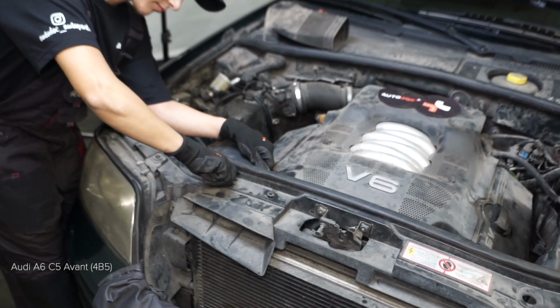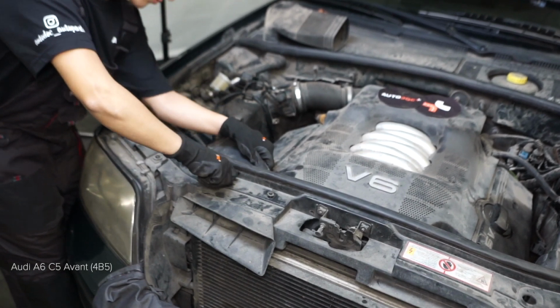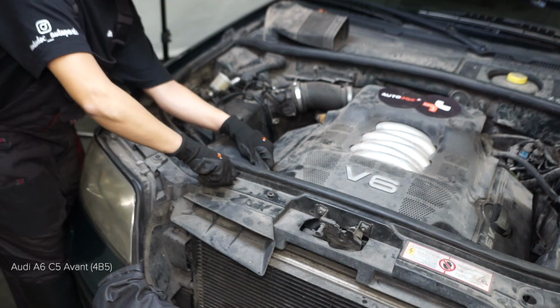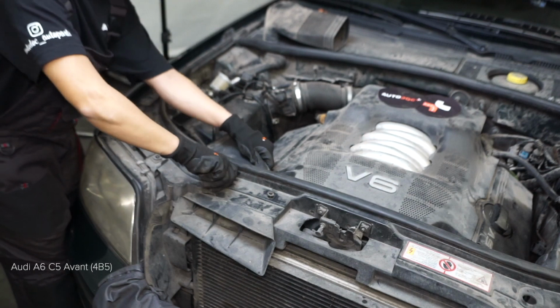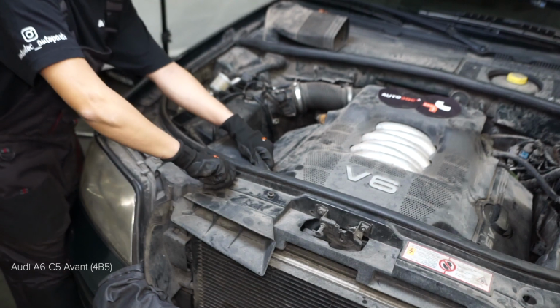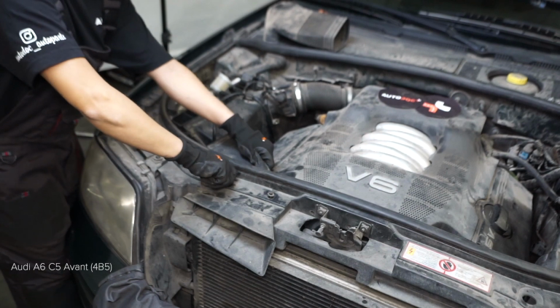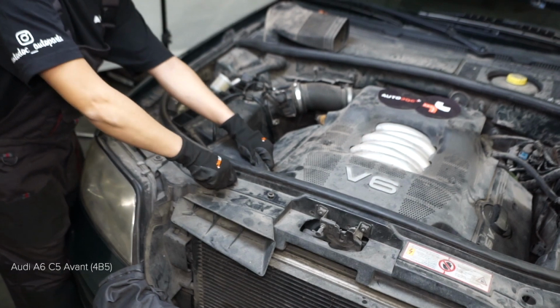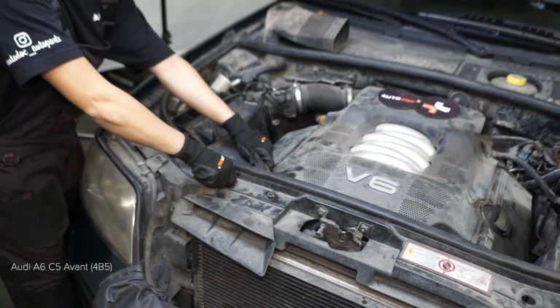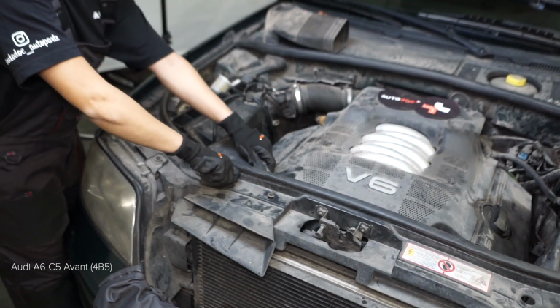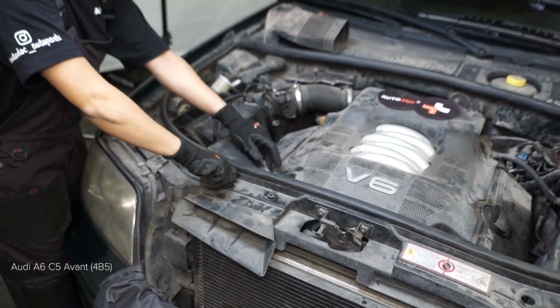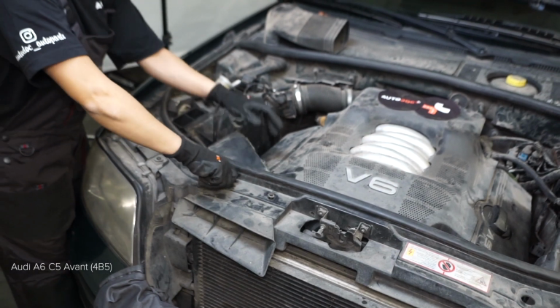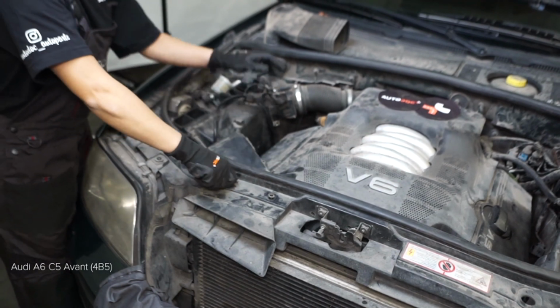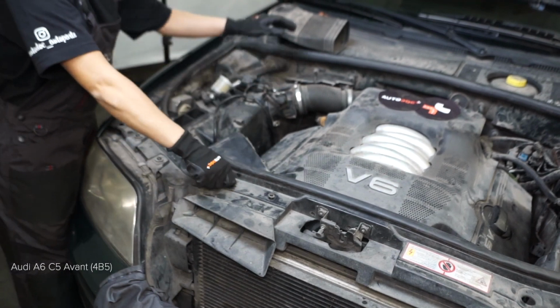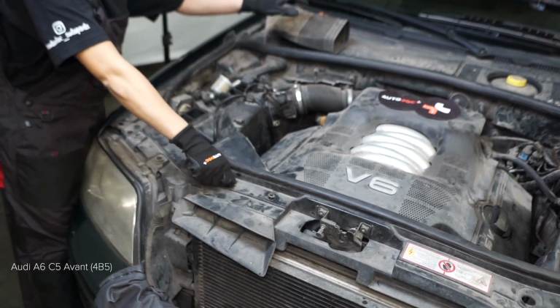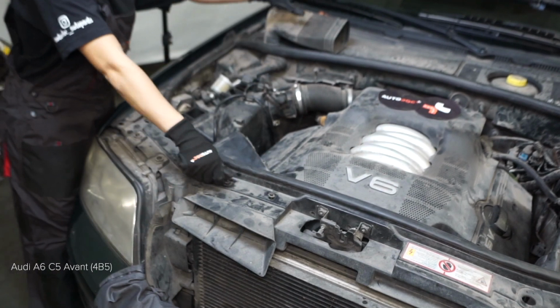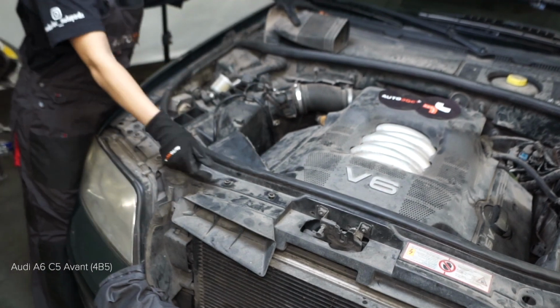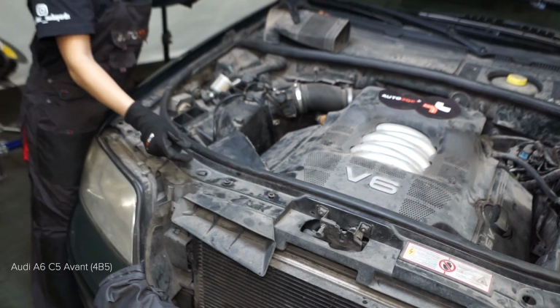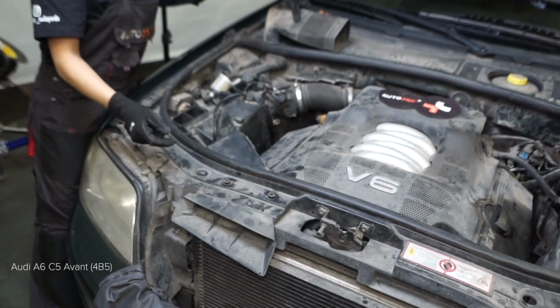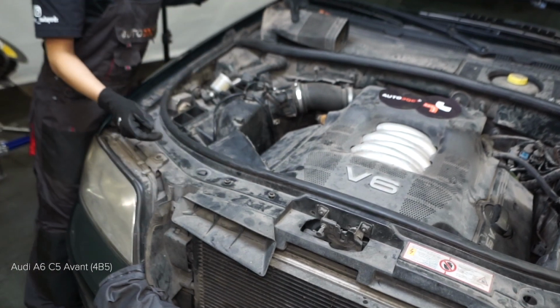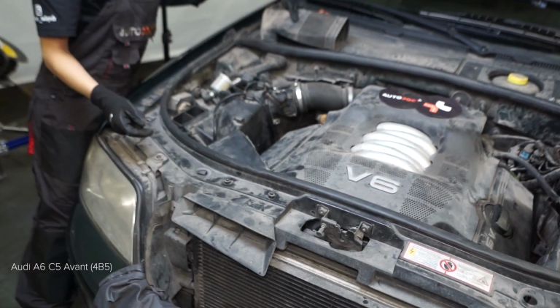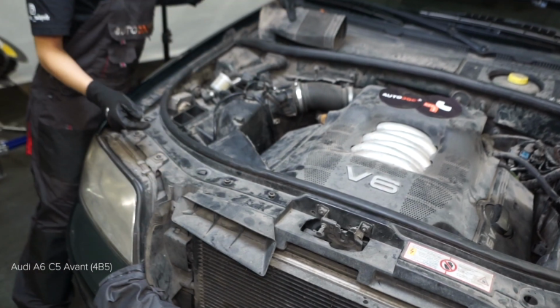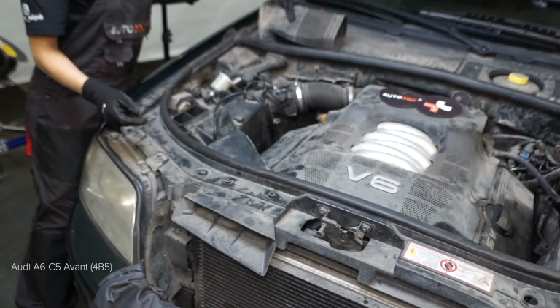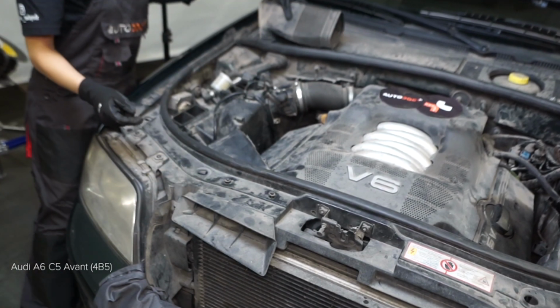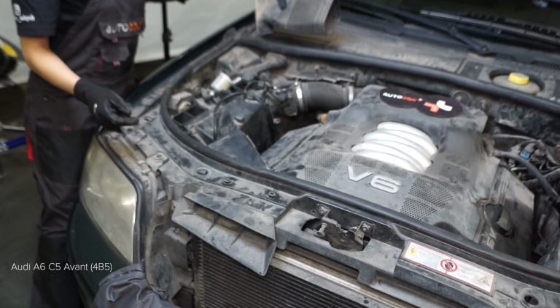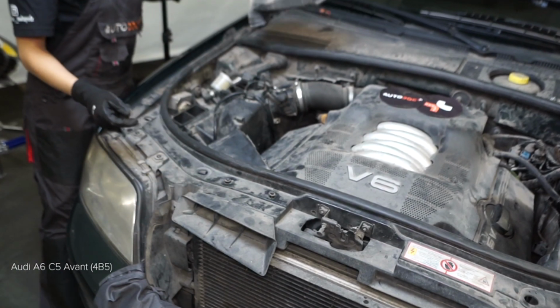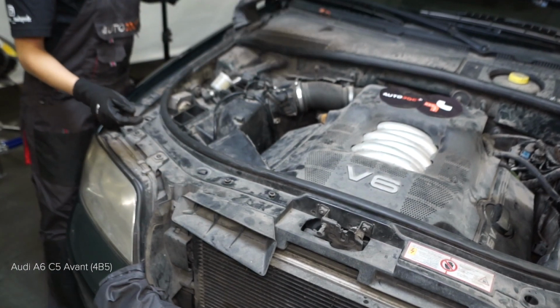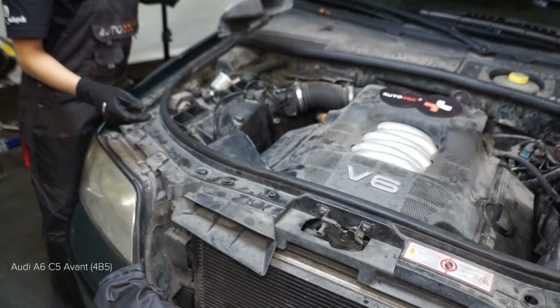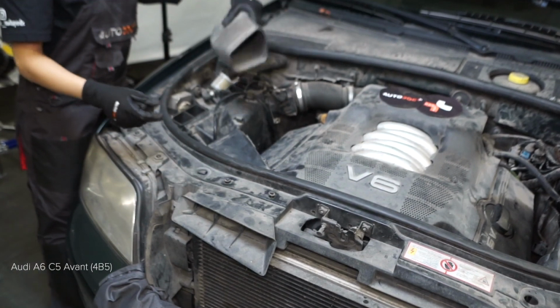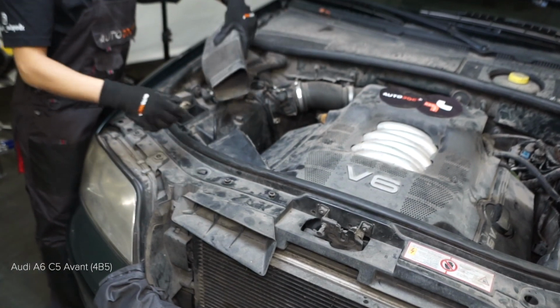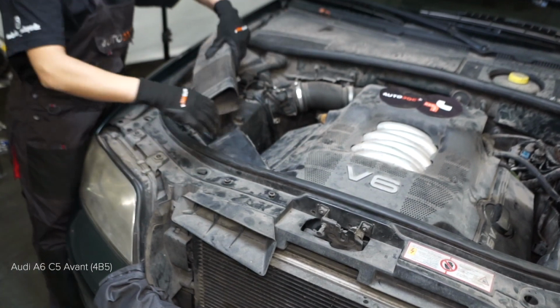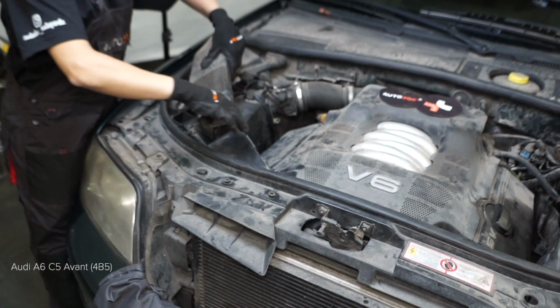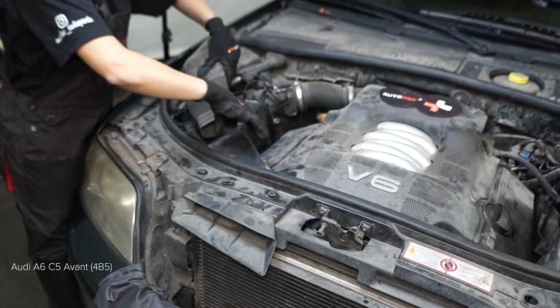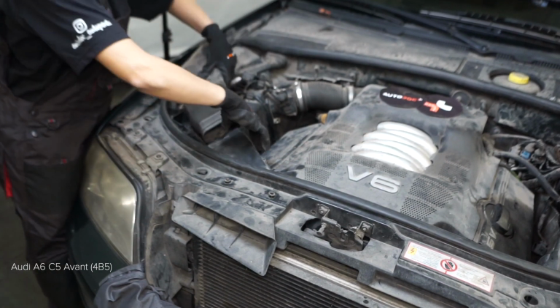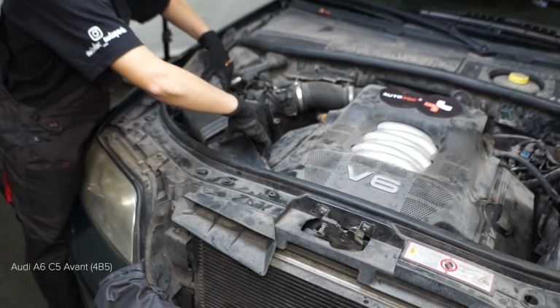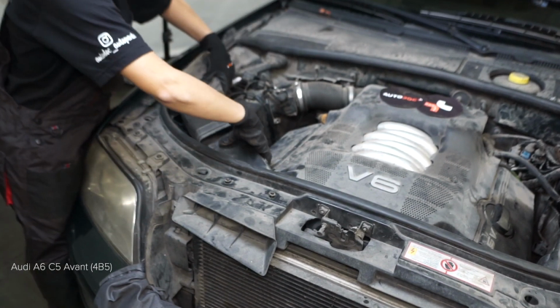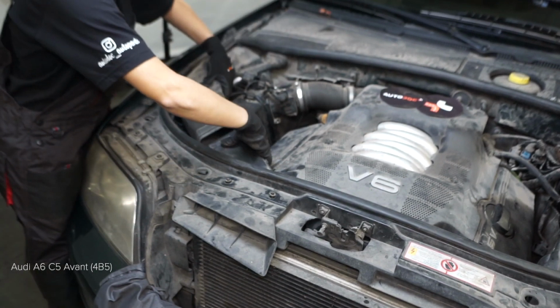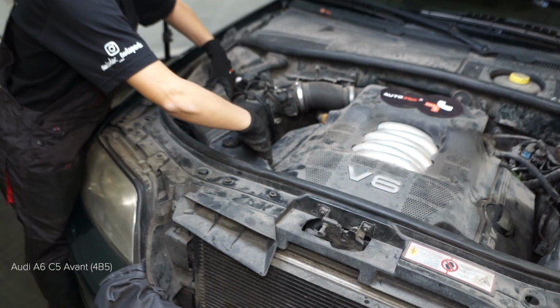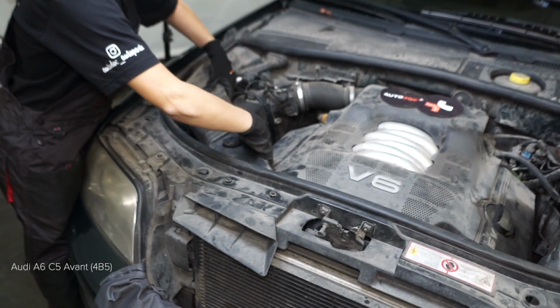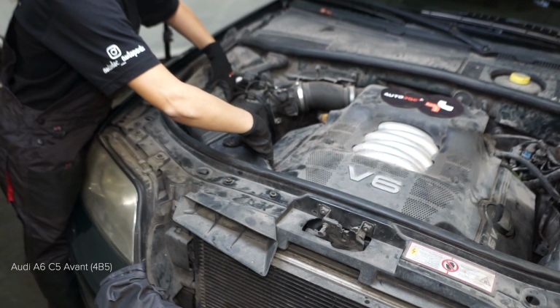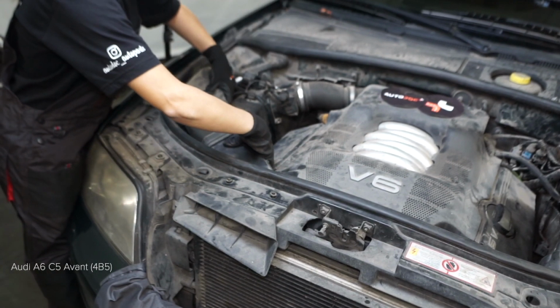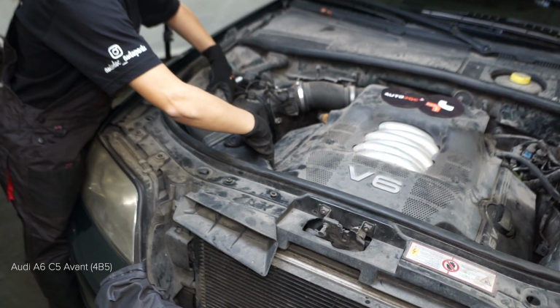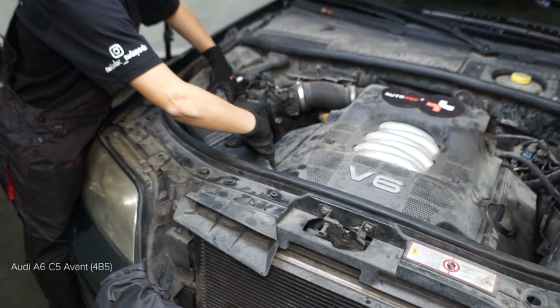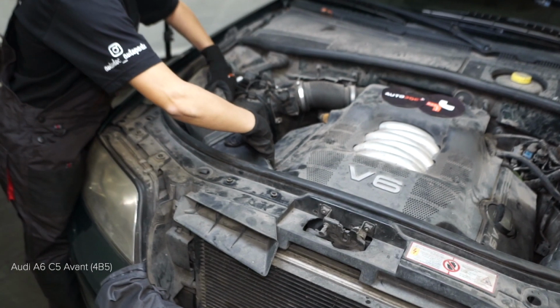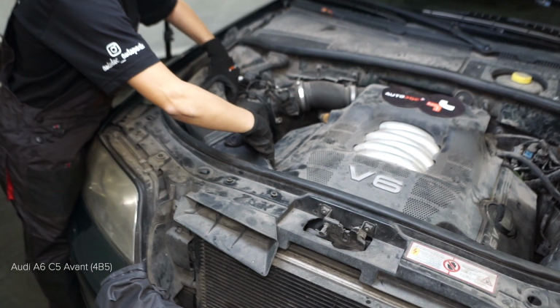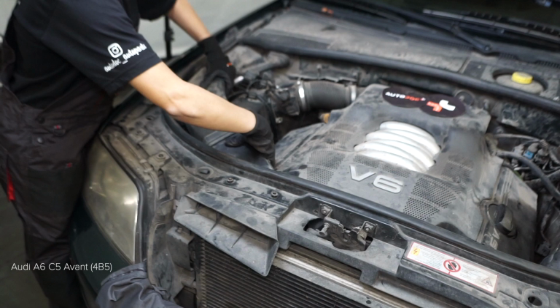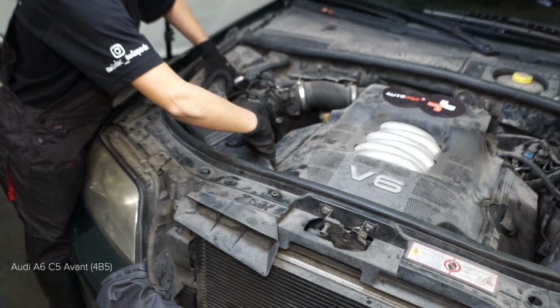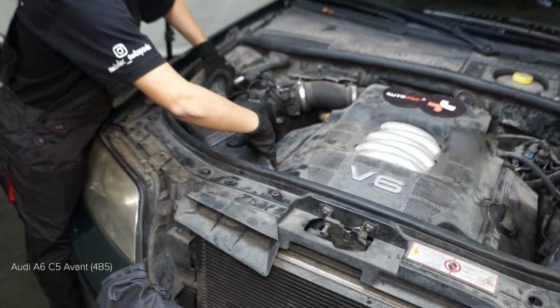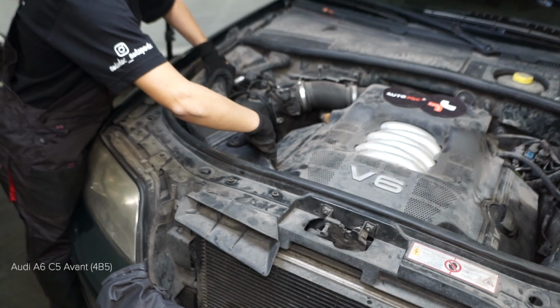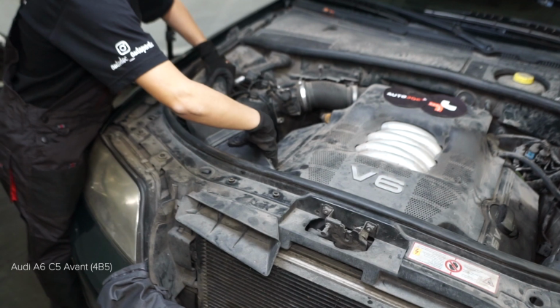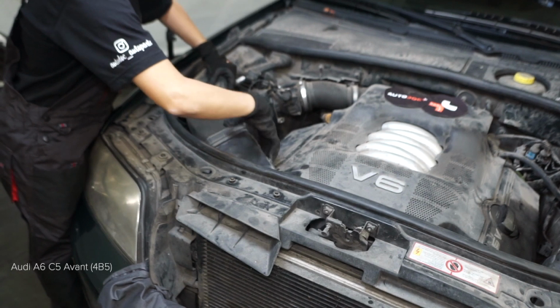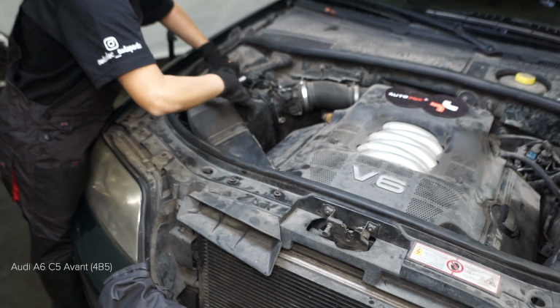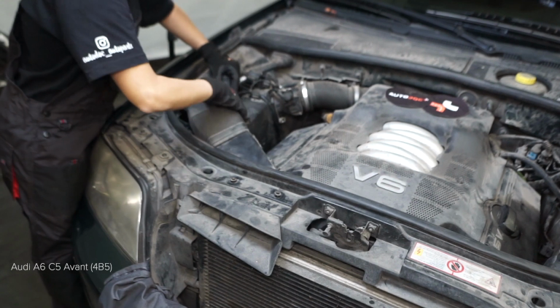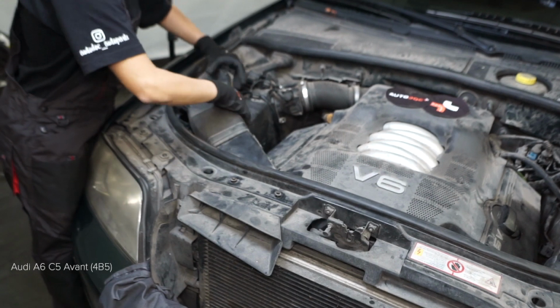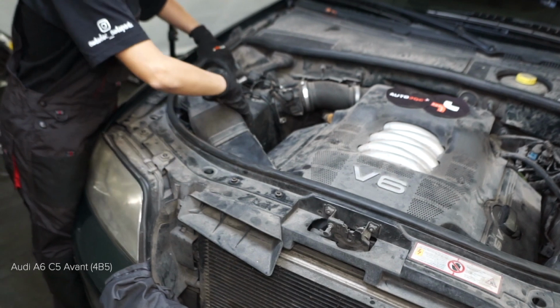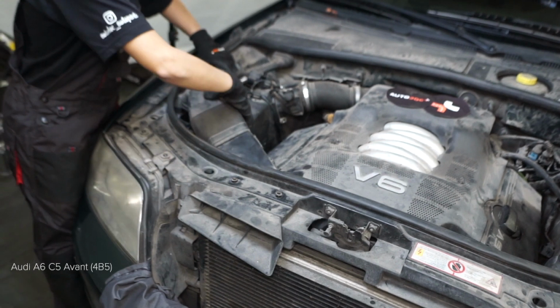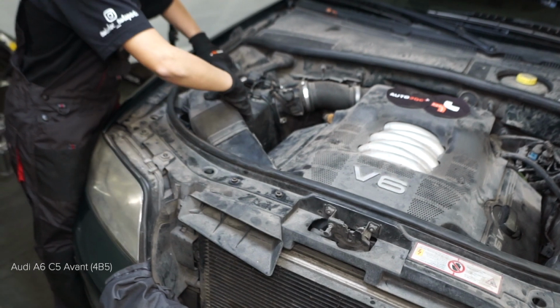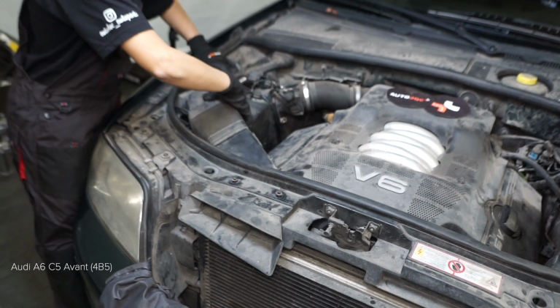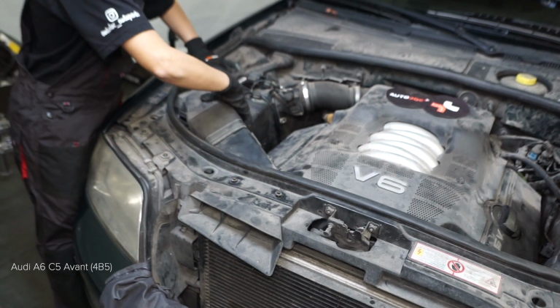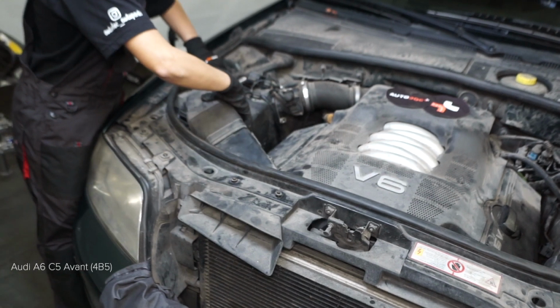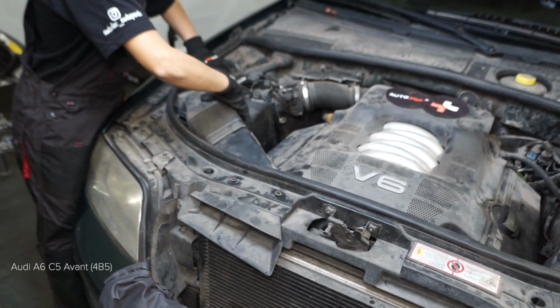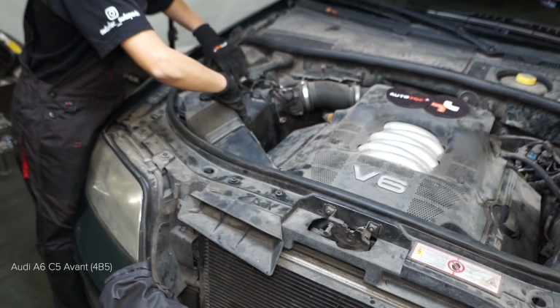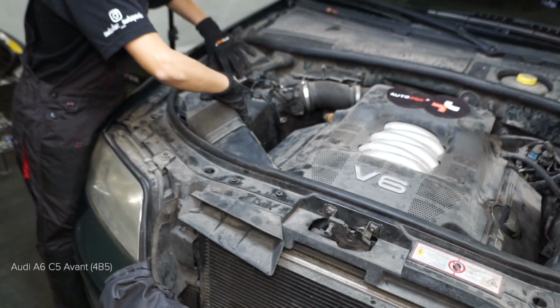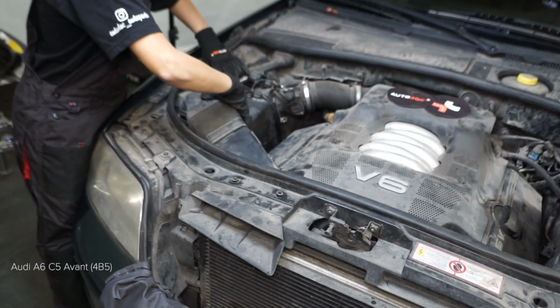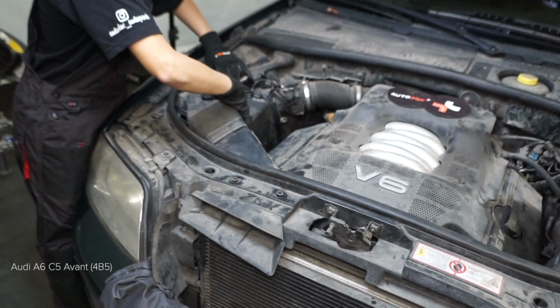Step 19: Assess the clutch socket. Step 20: Install the clutch socket.